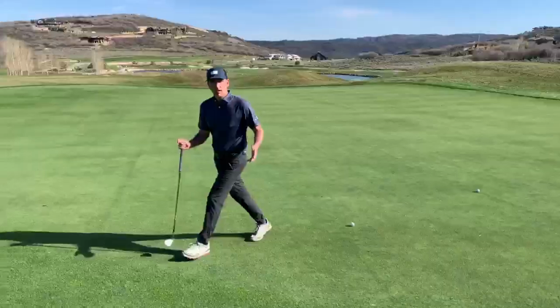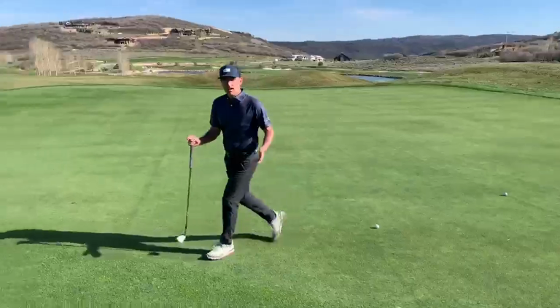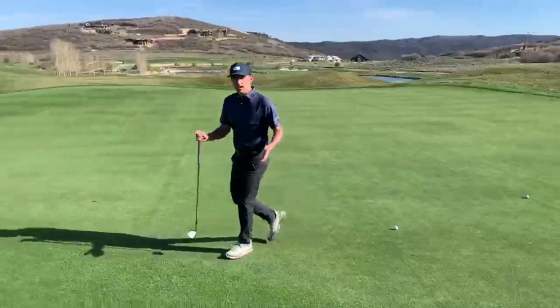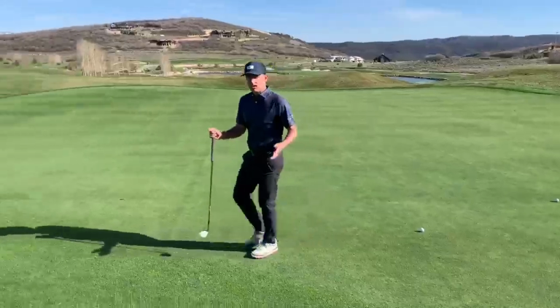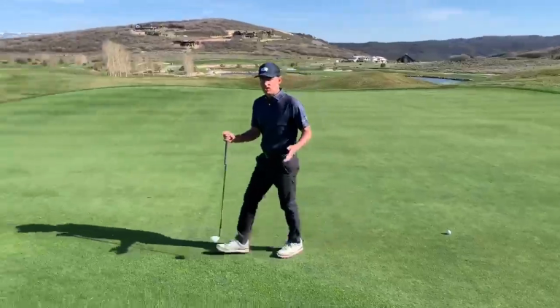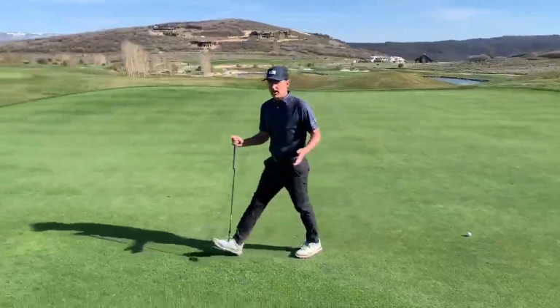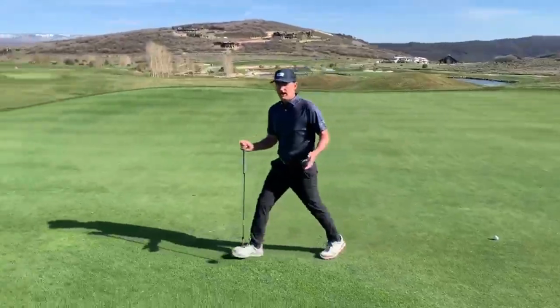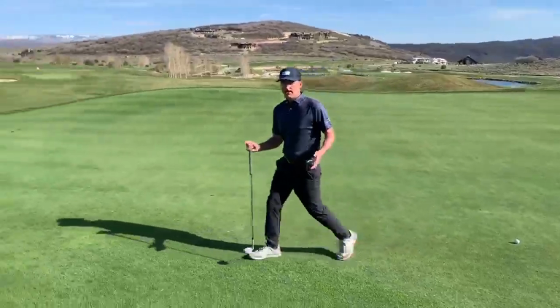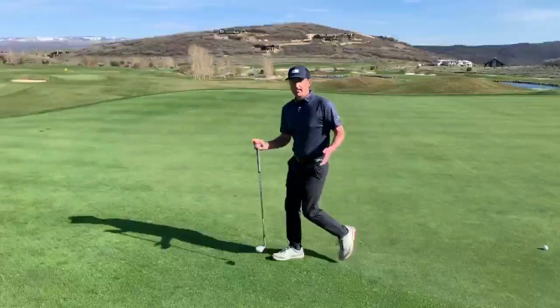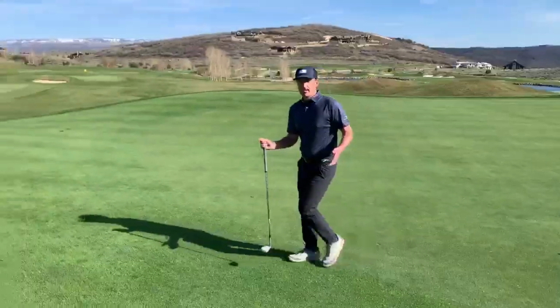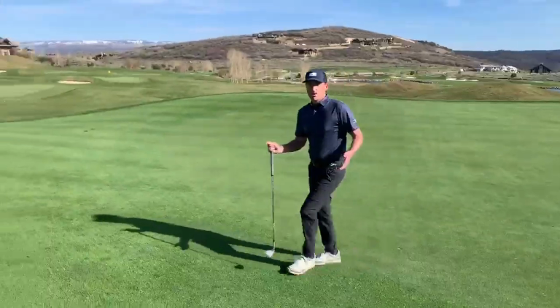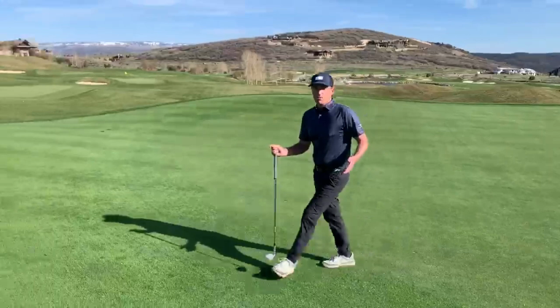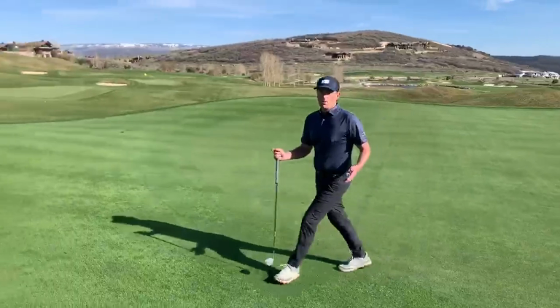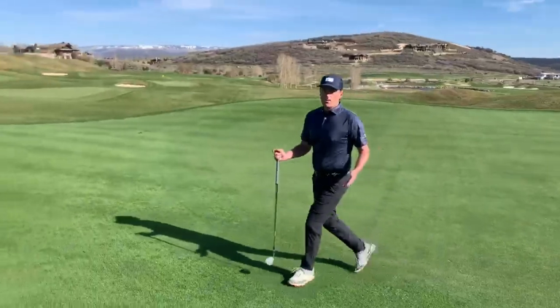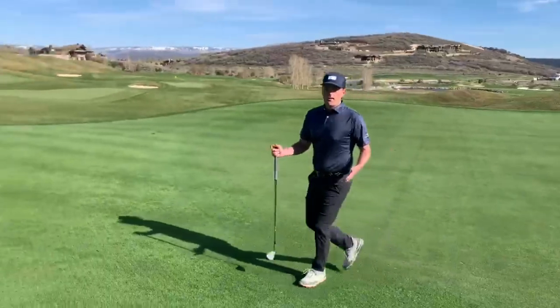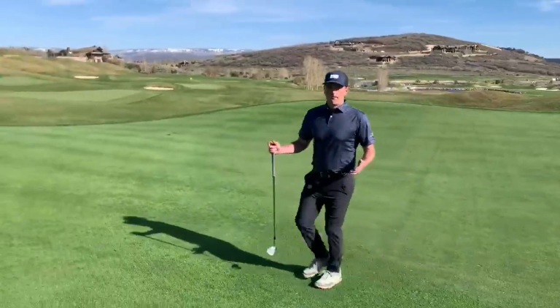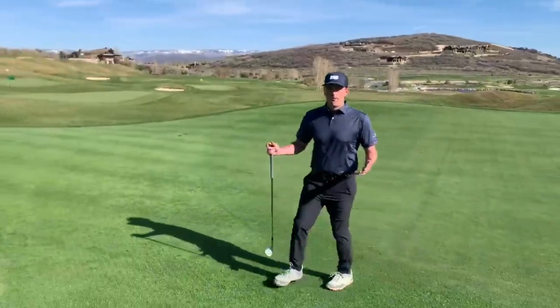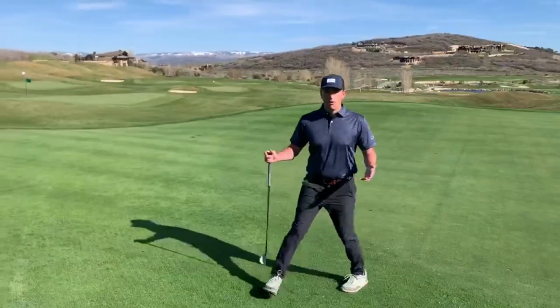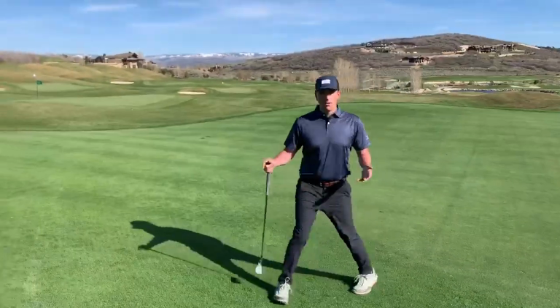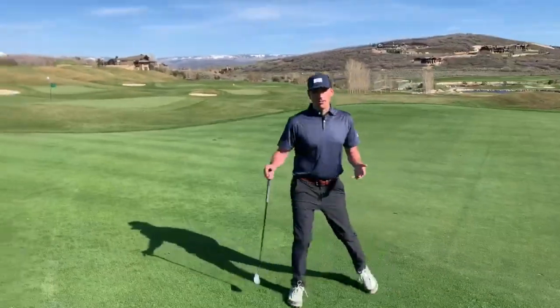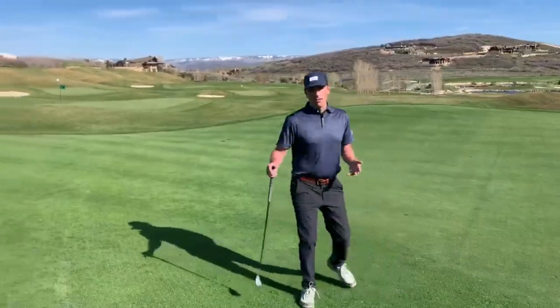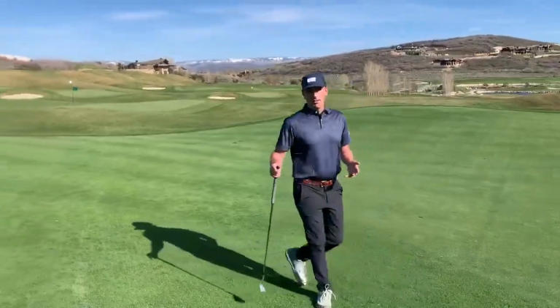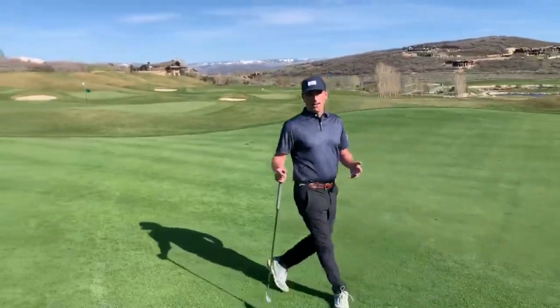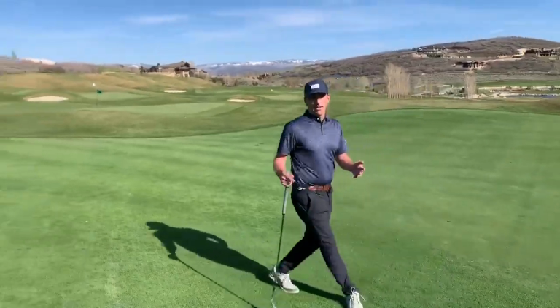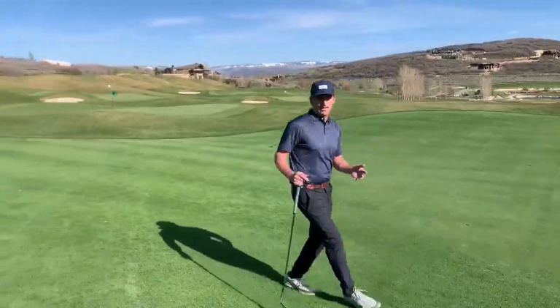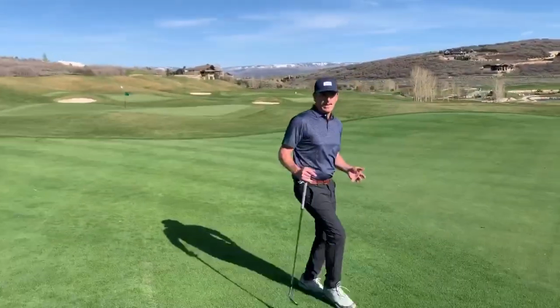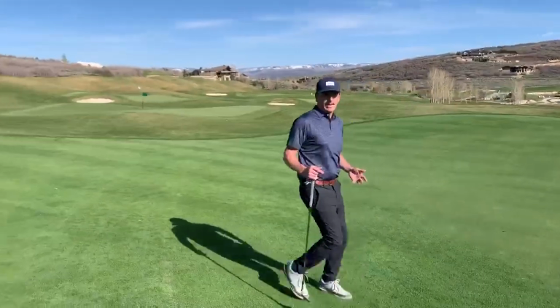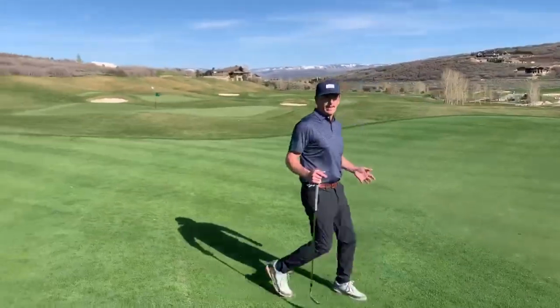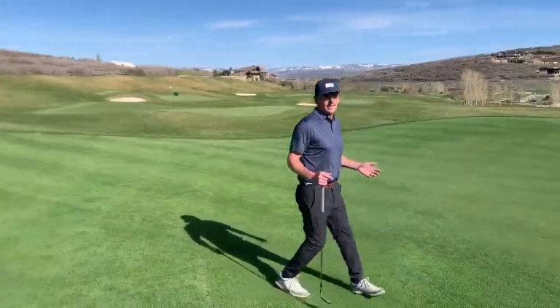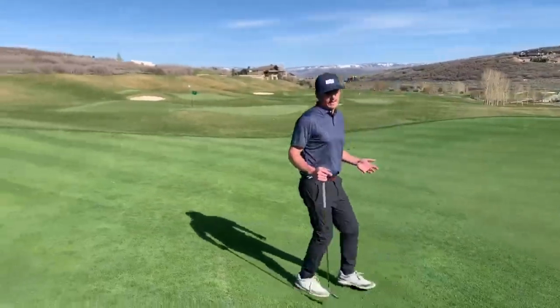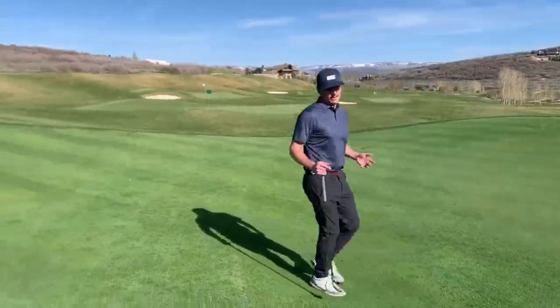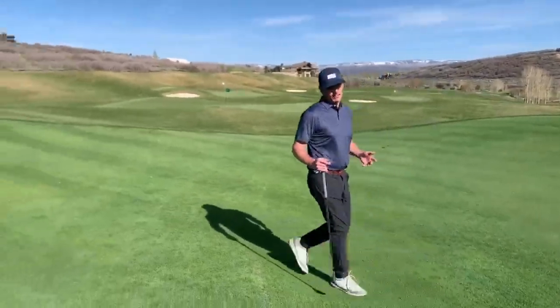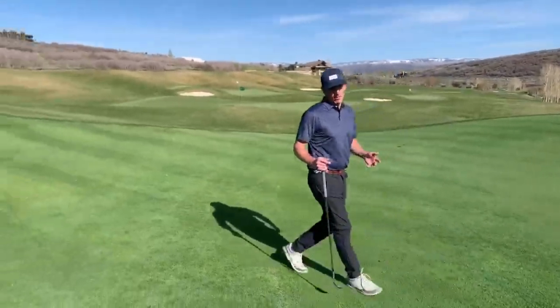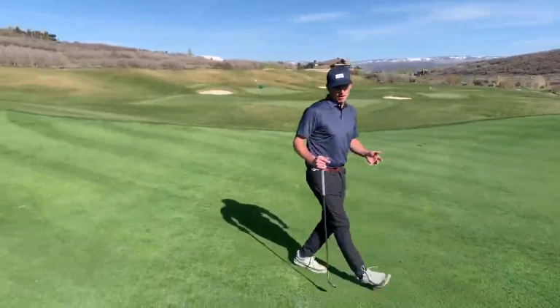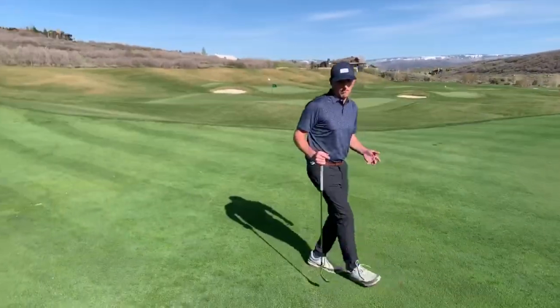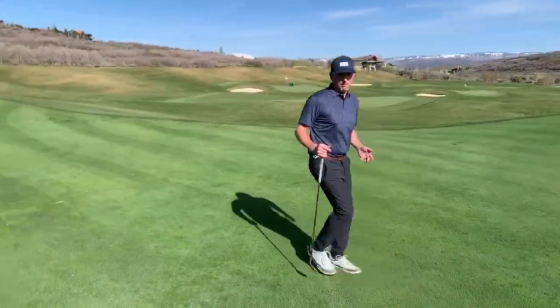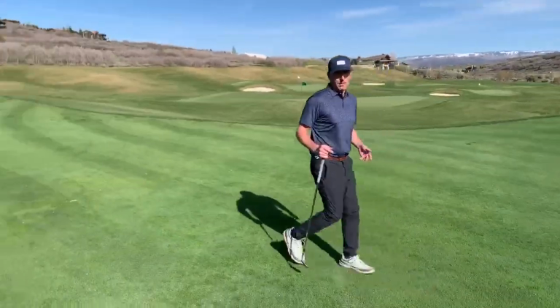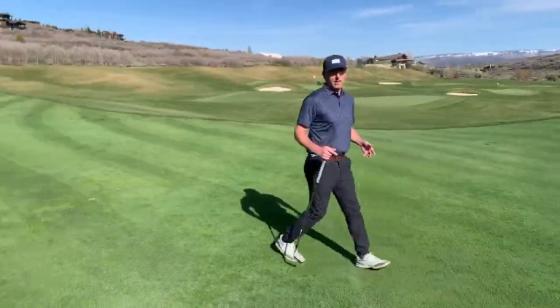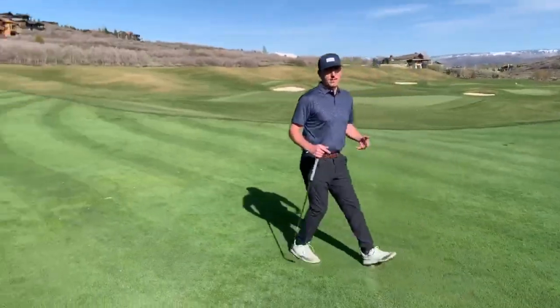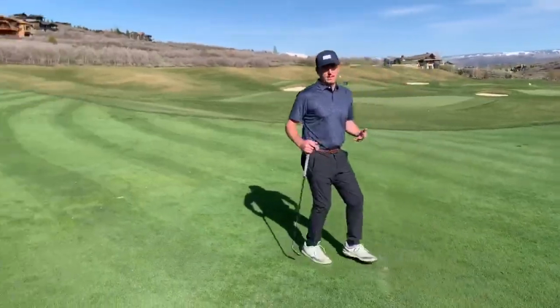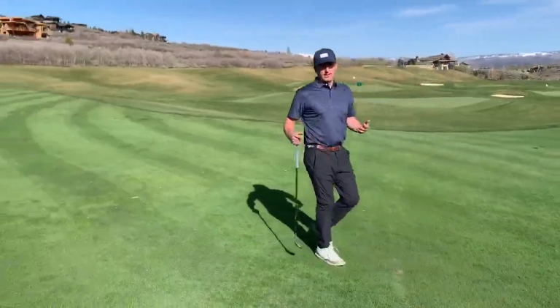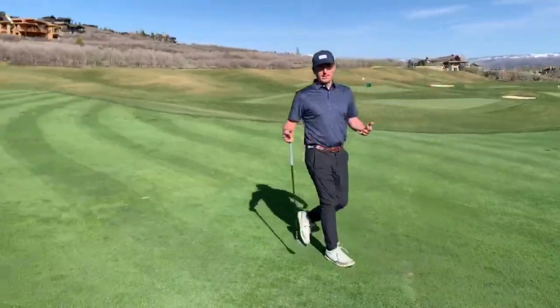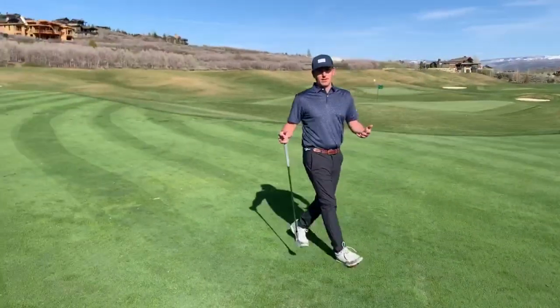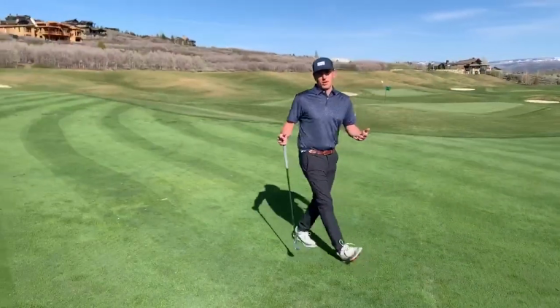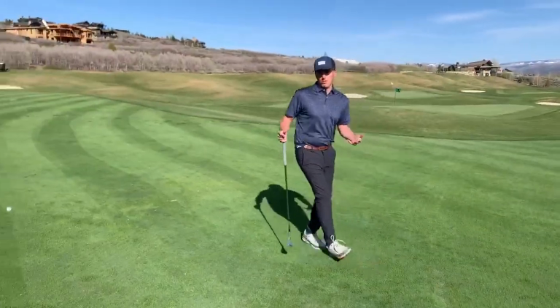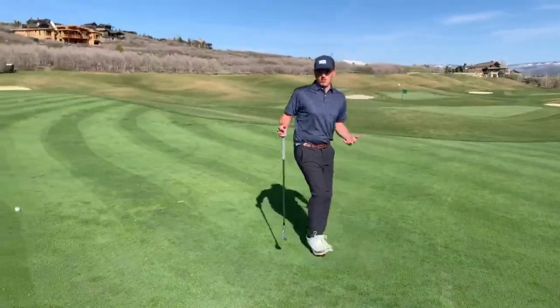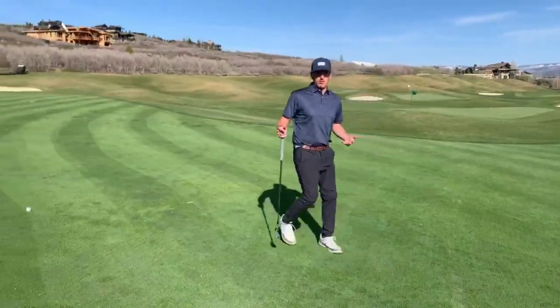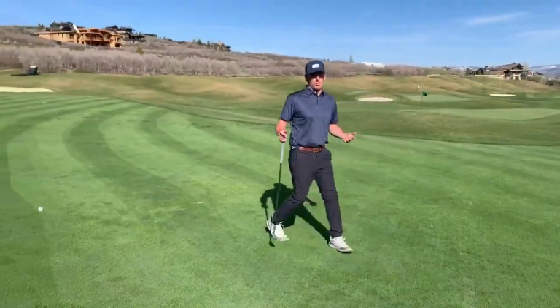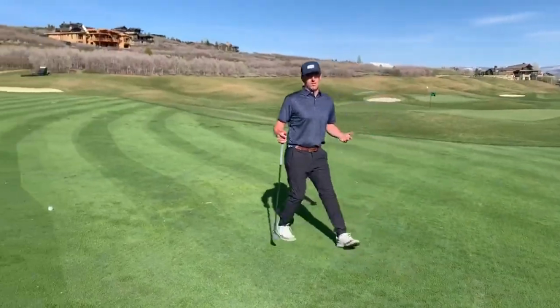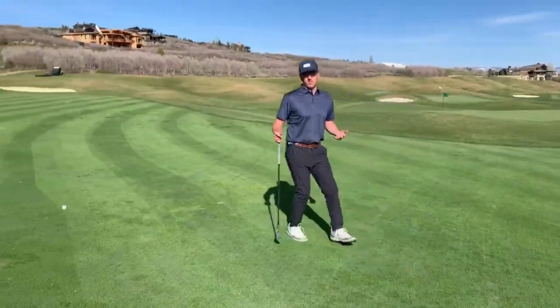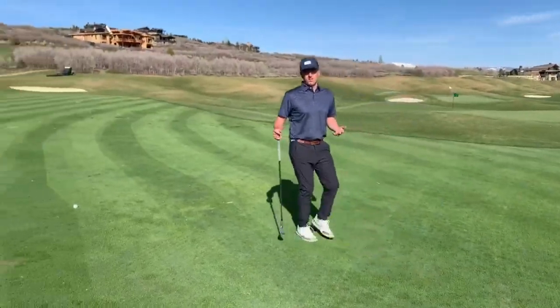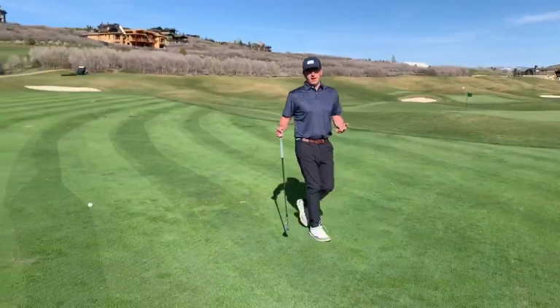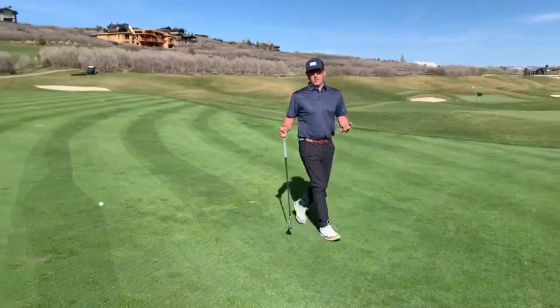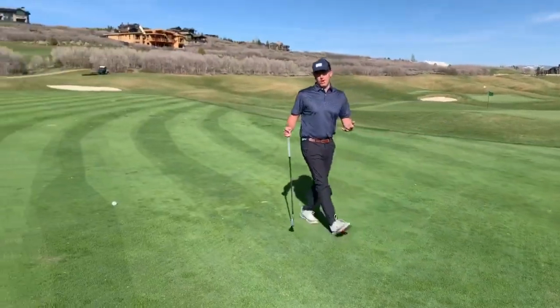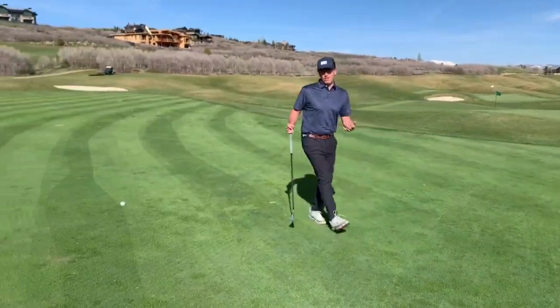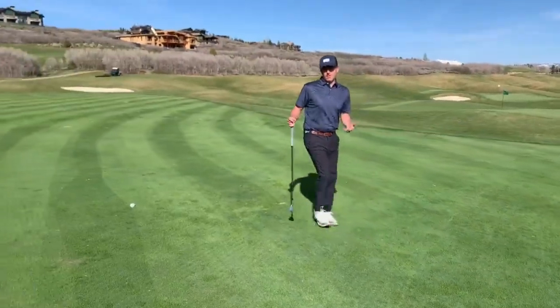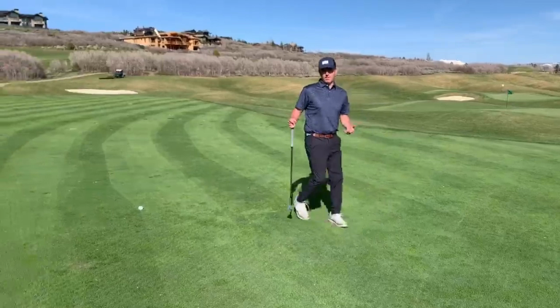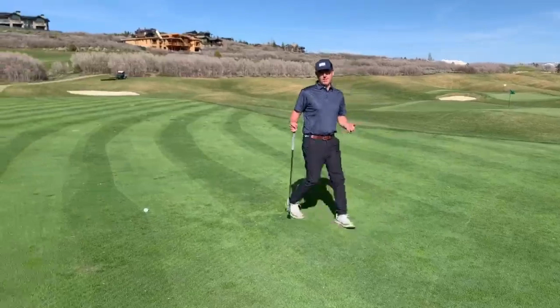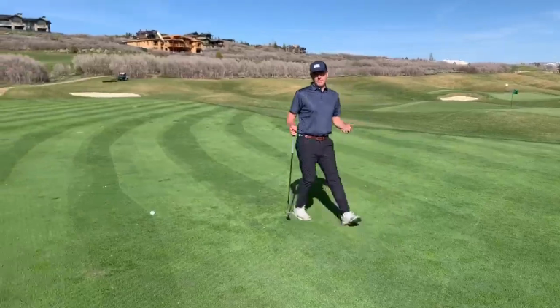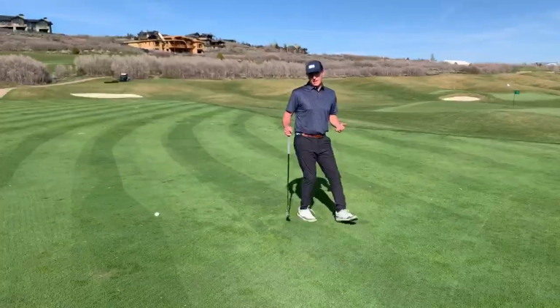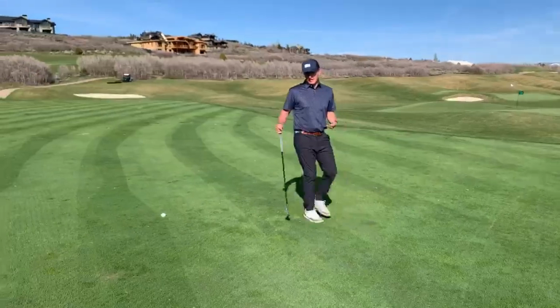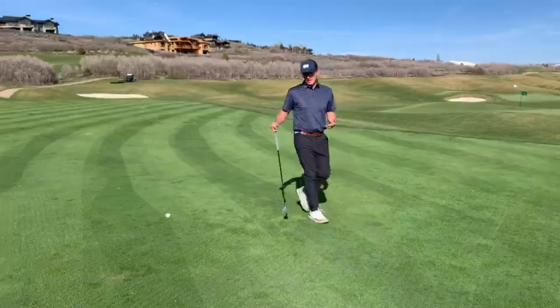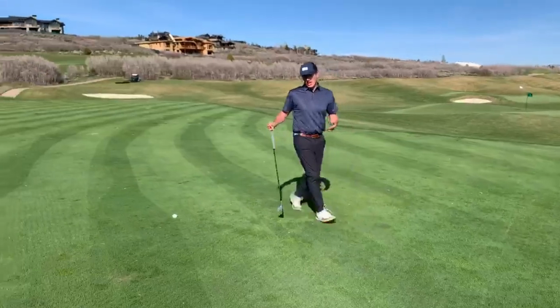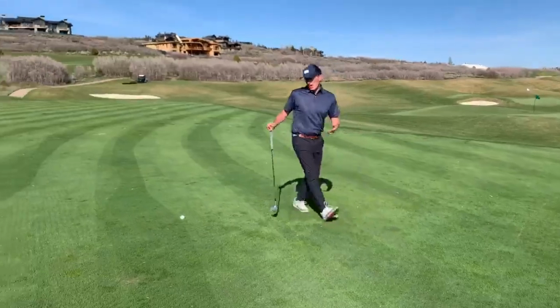When we go to hit our shots, we want to focus on landing it in that square. It's going to lead to lower scores this year, I promise. Give it a shot!